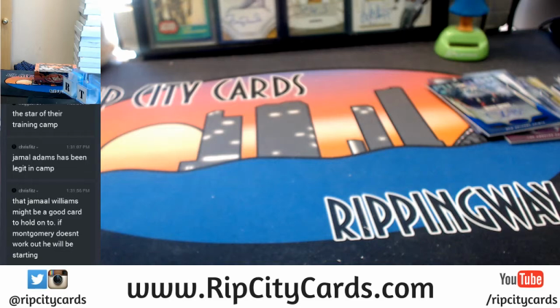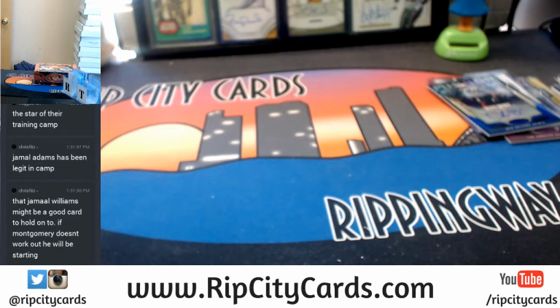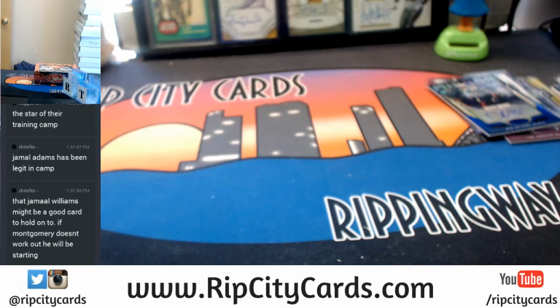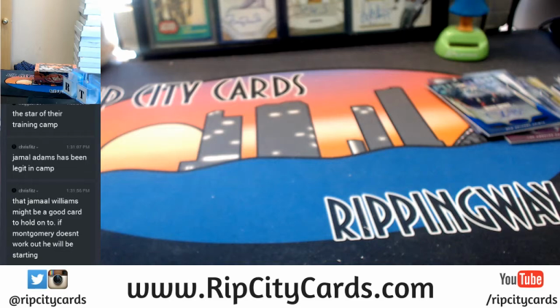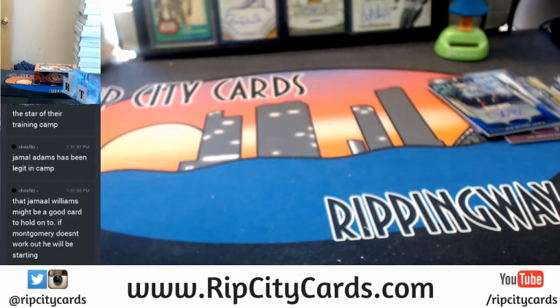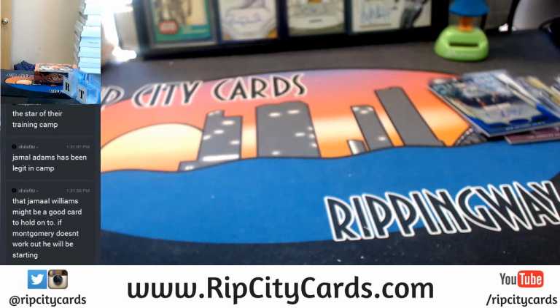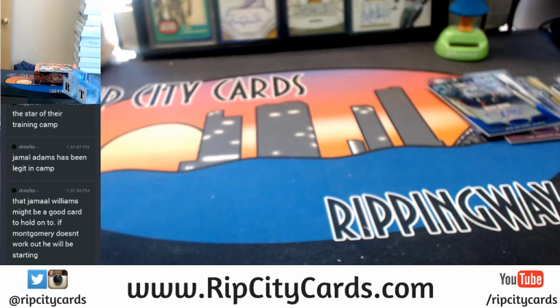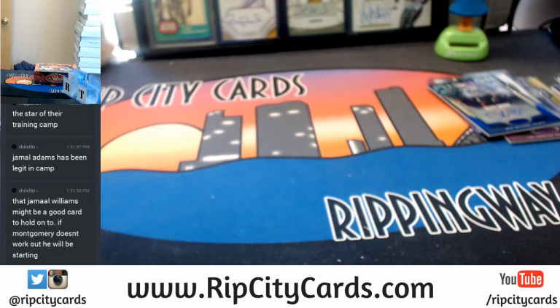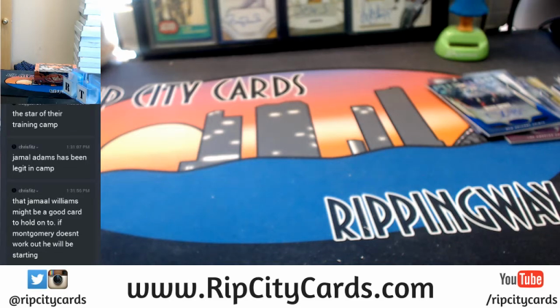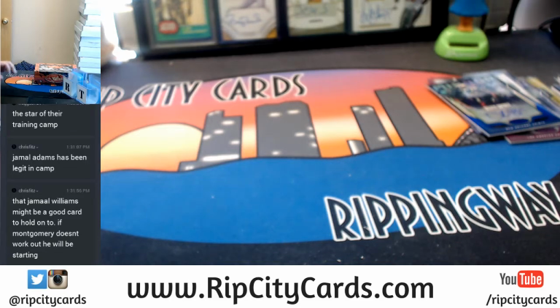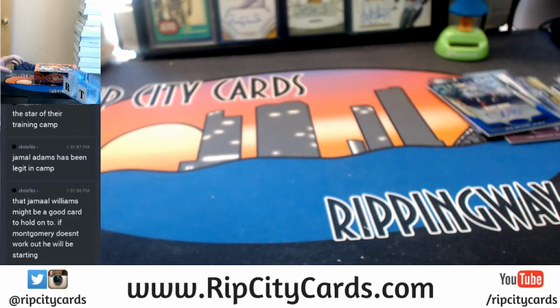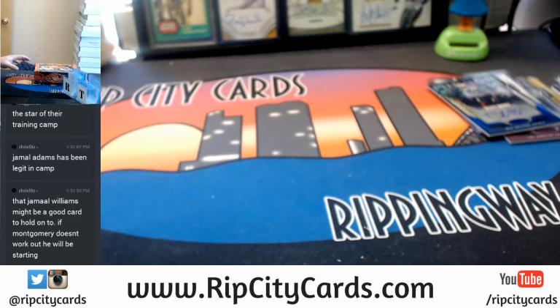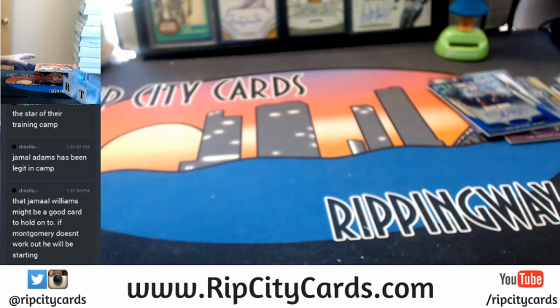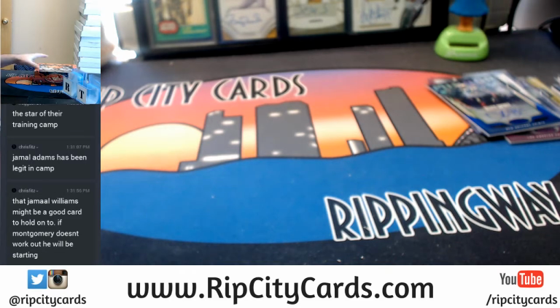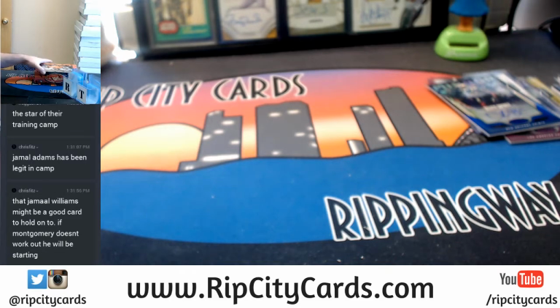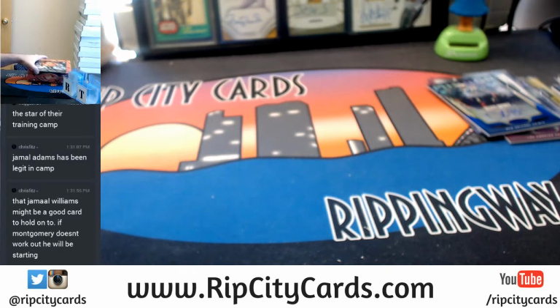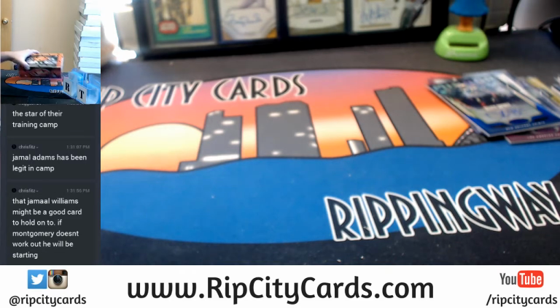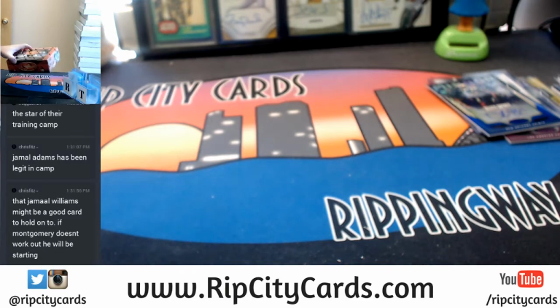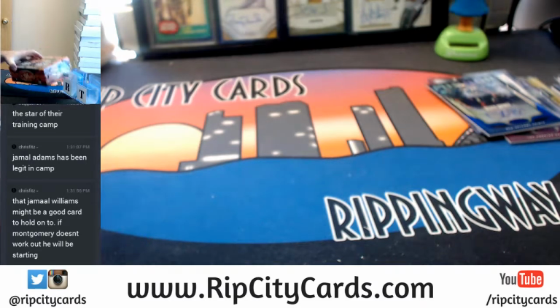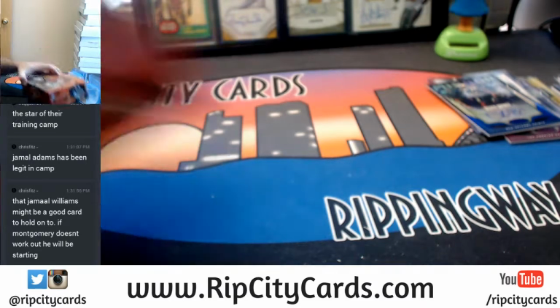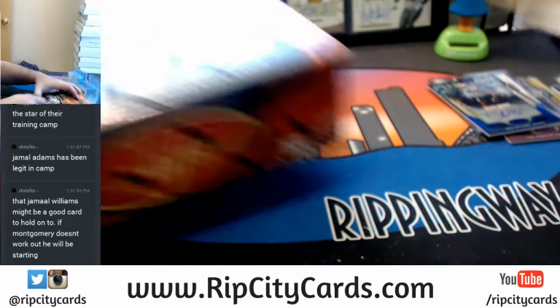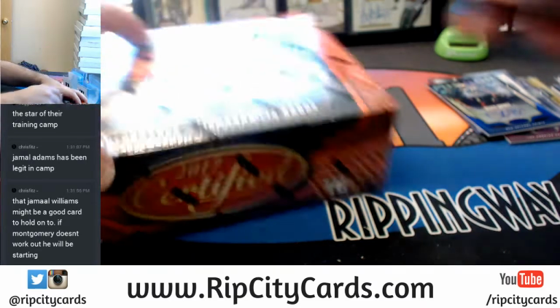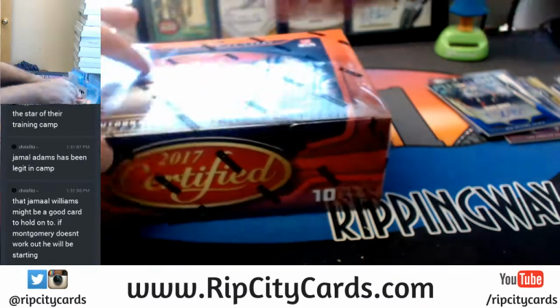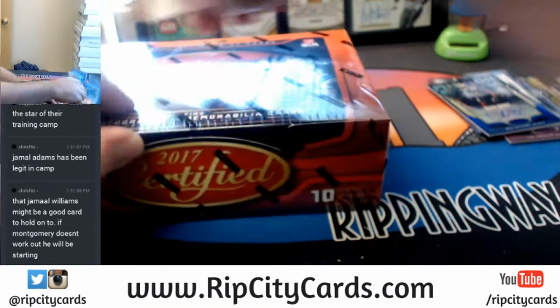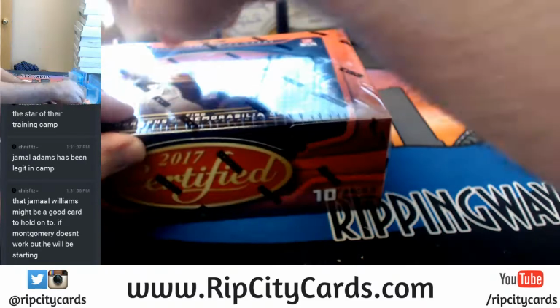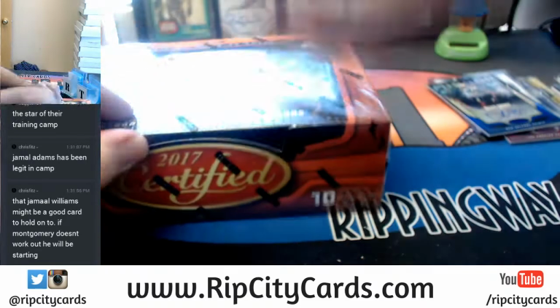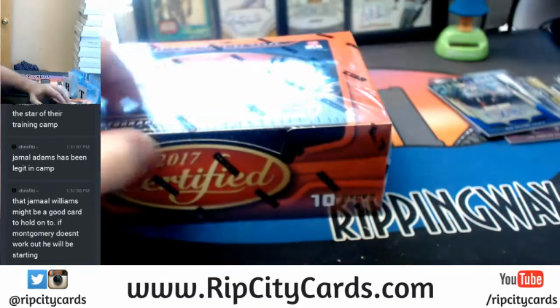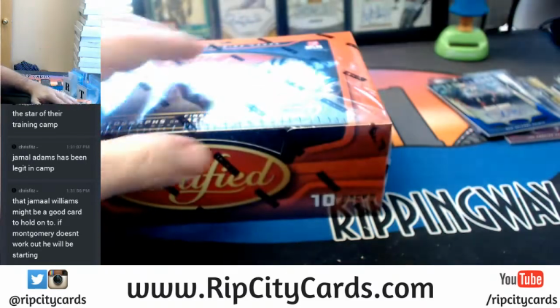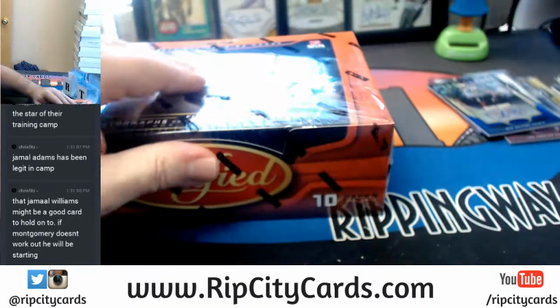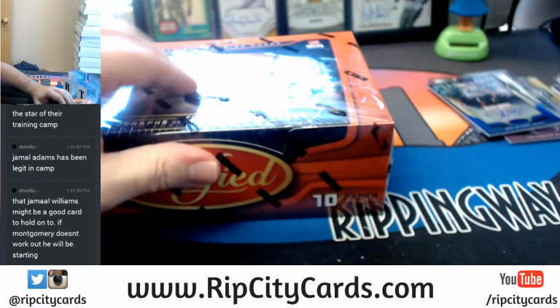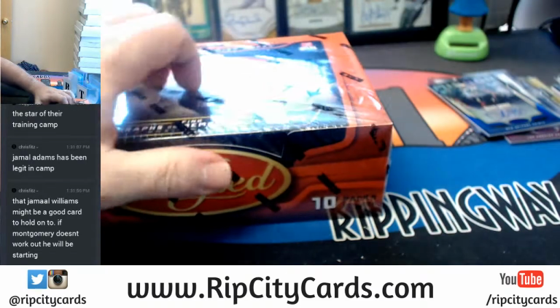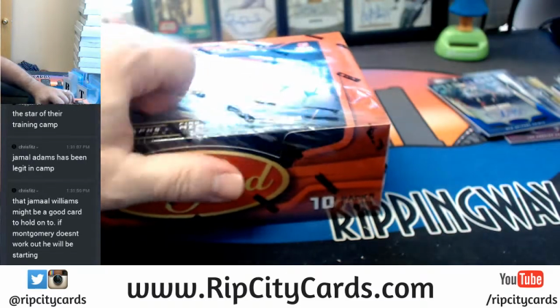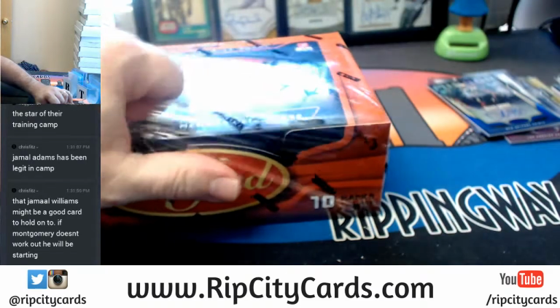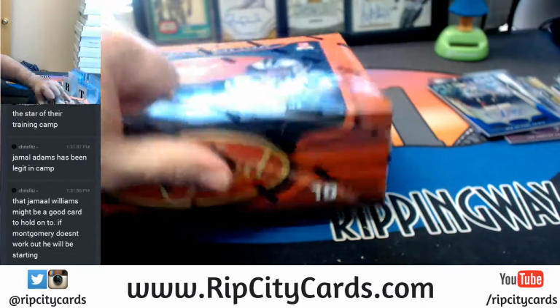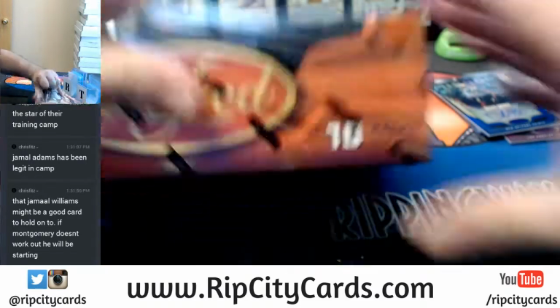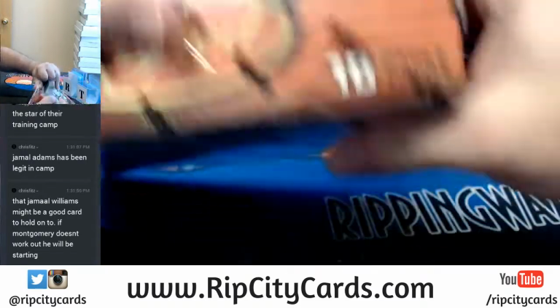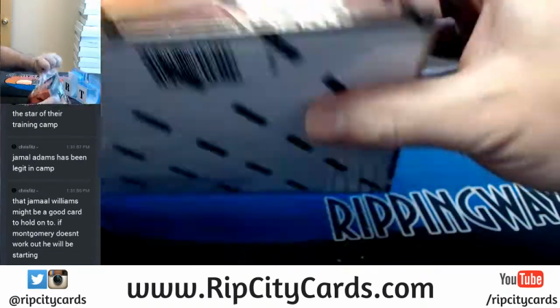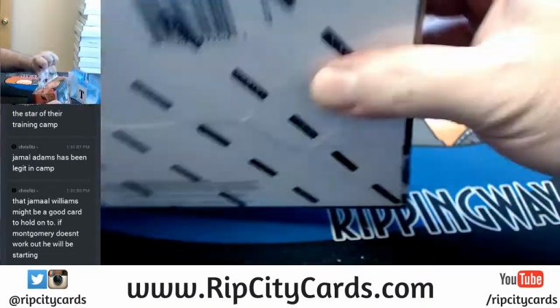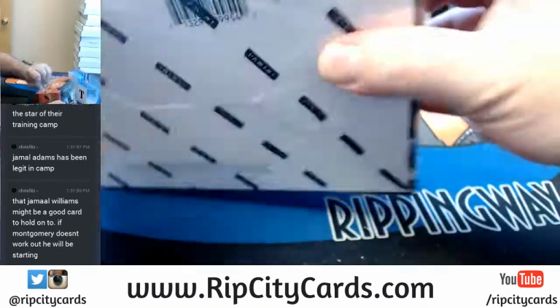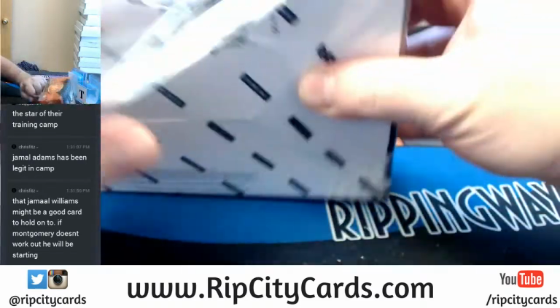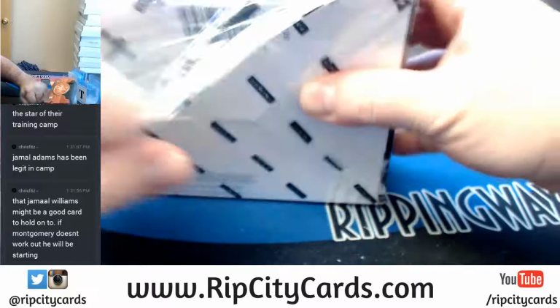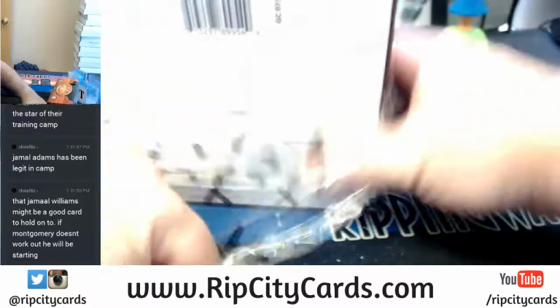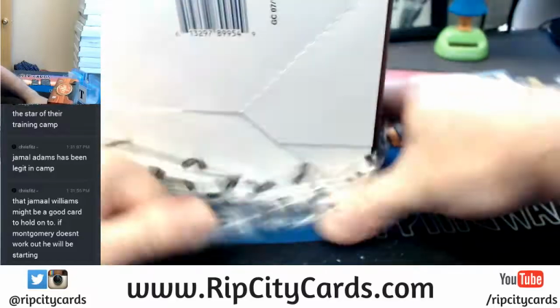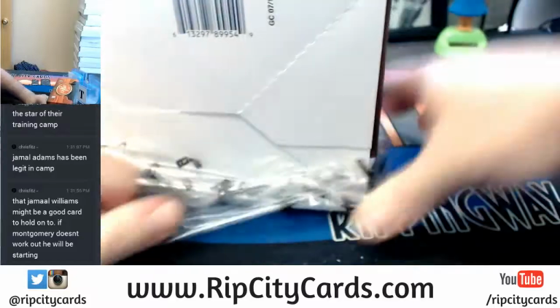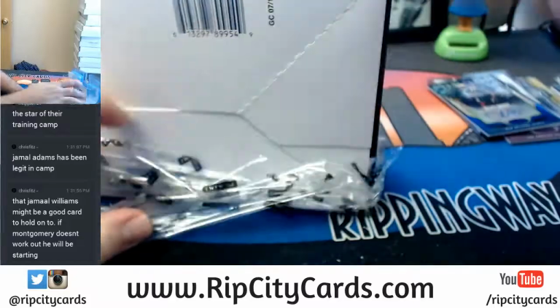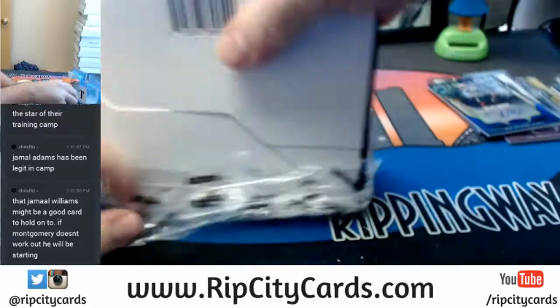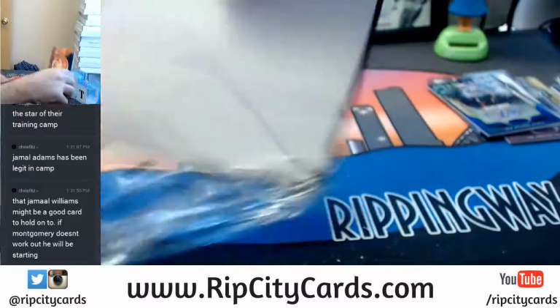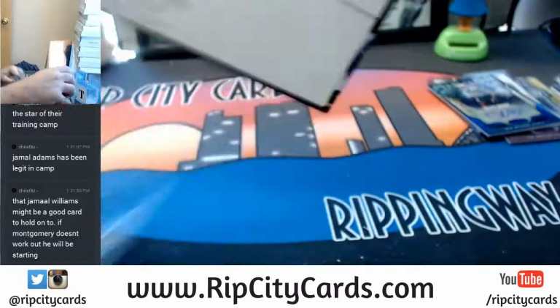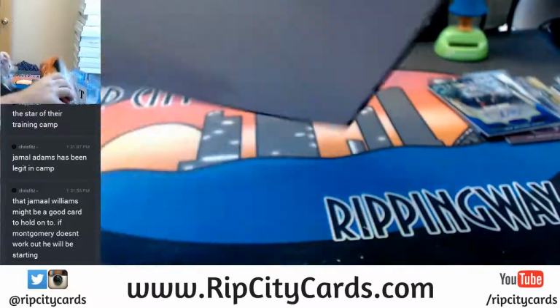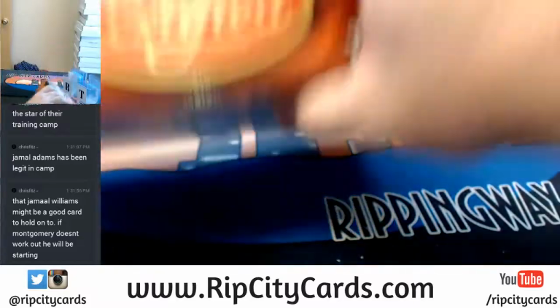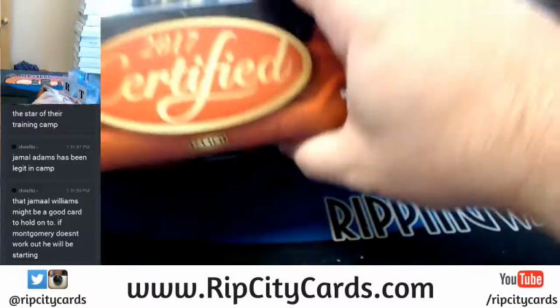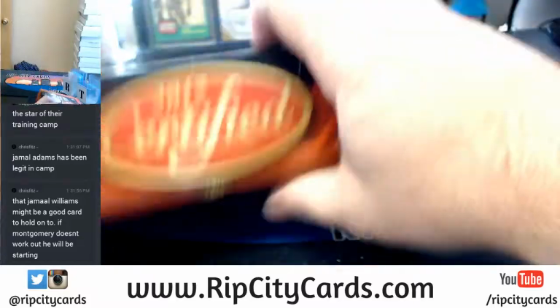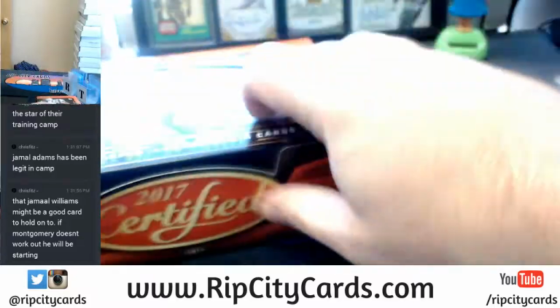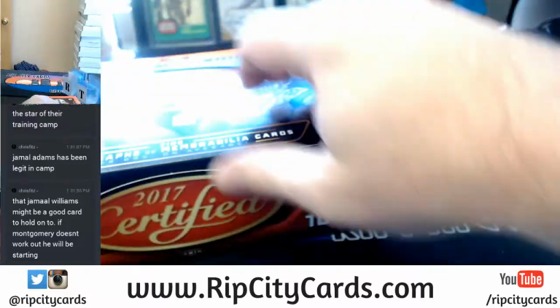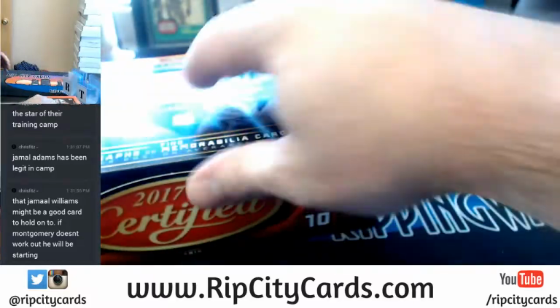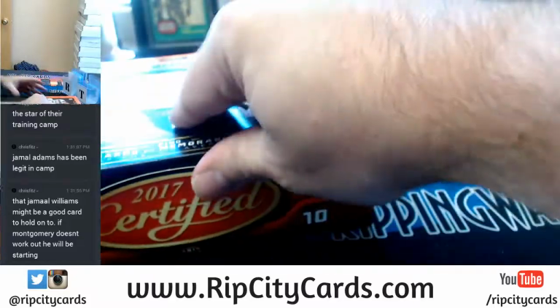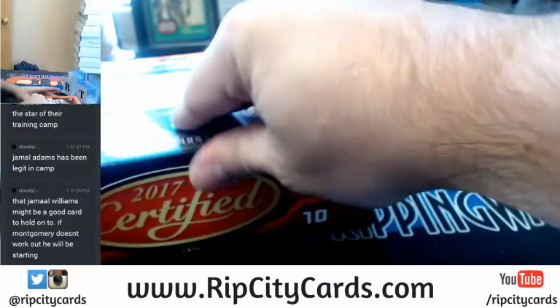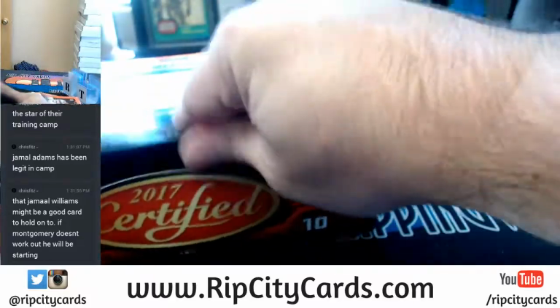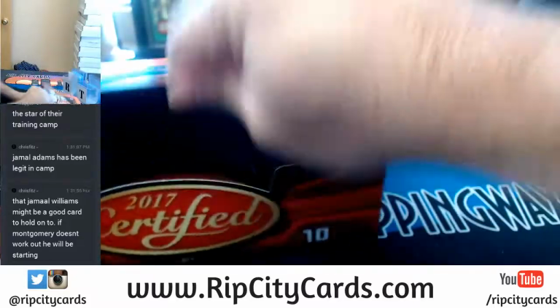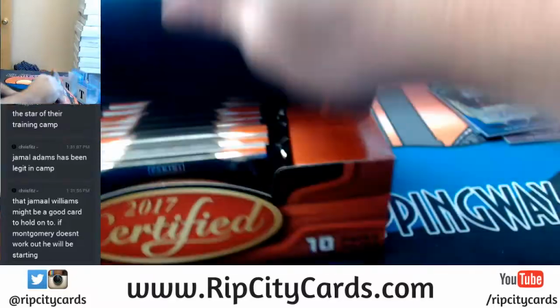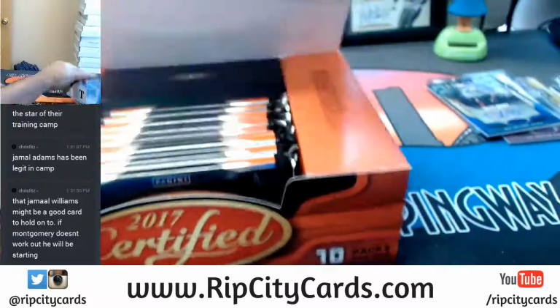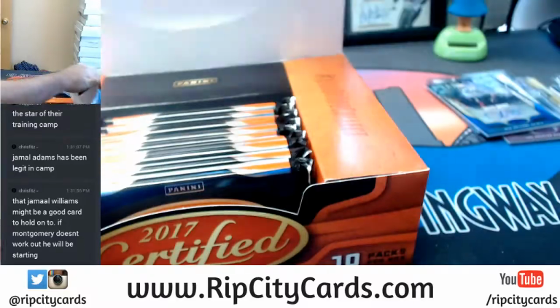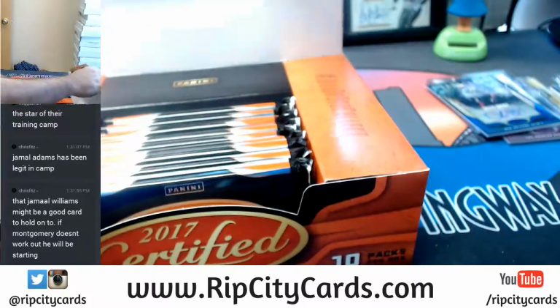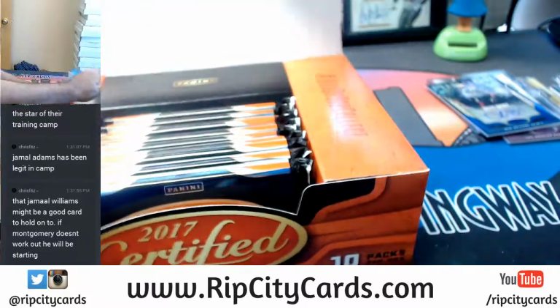Alright, last one. Maybe we keep that last box auto trend moving into this one. Let's go.